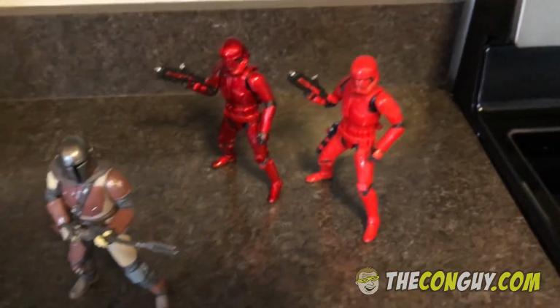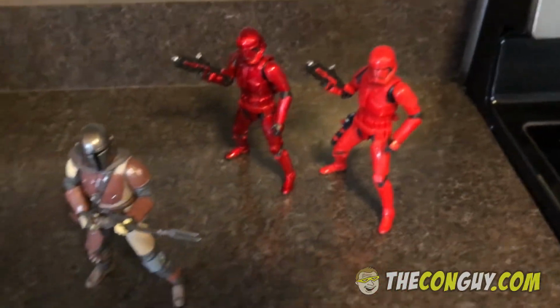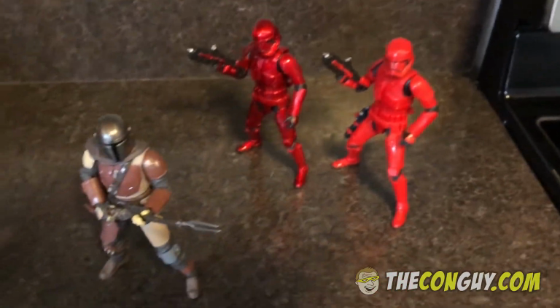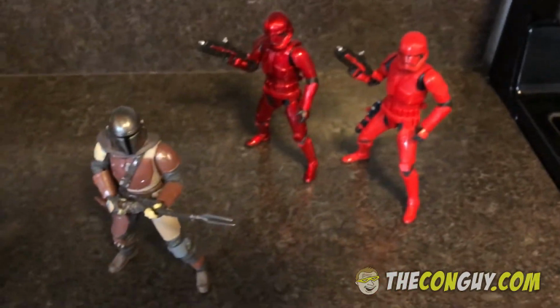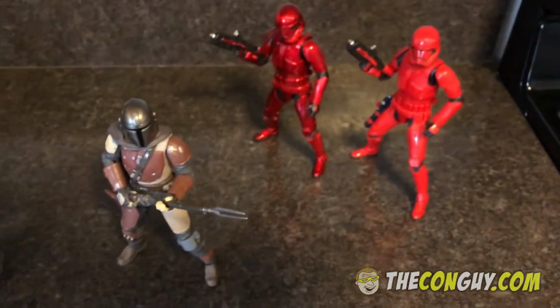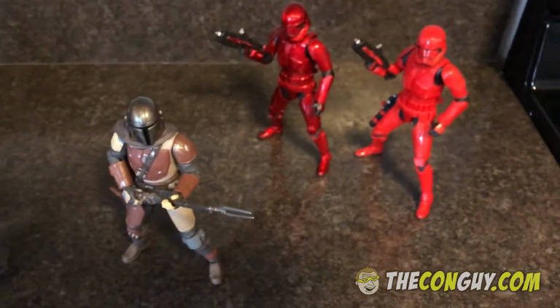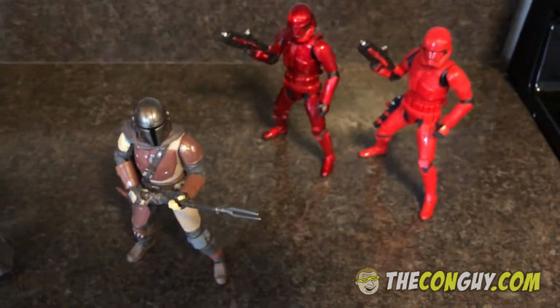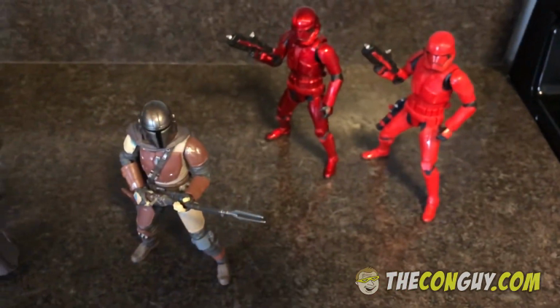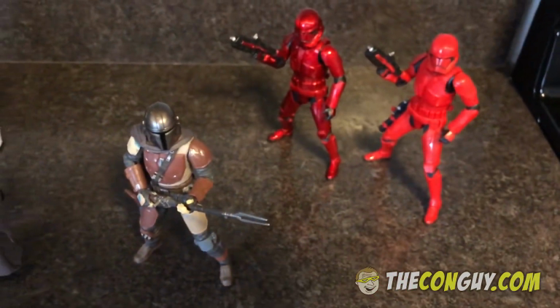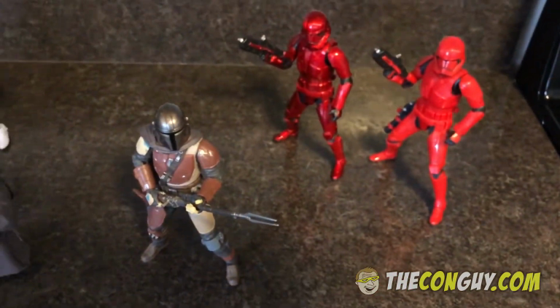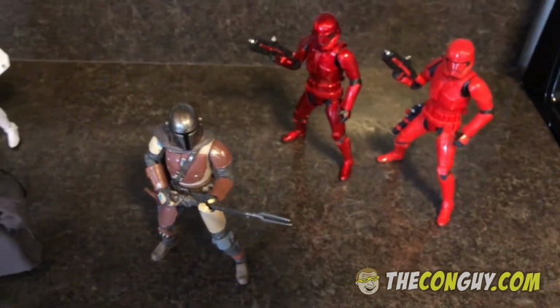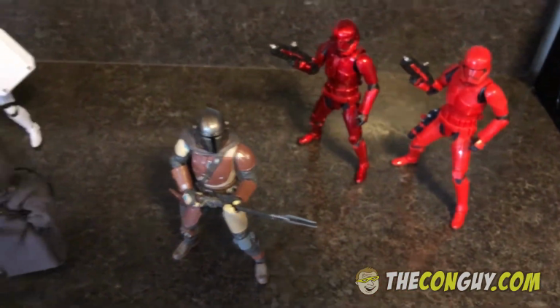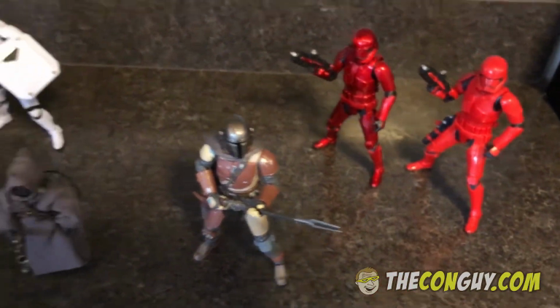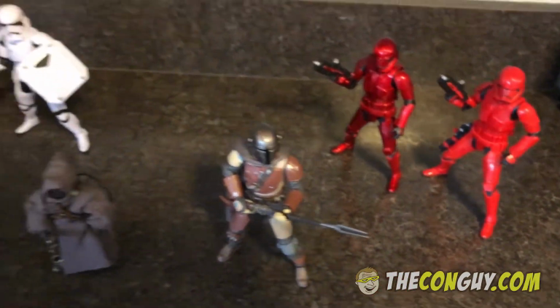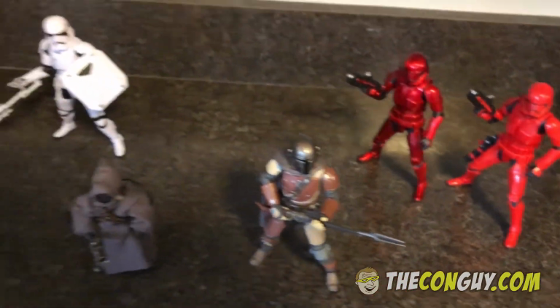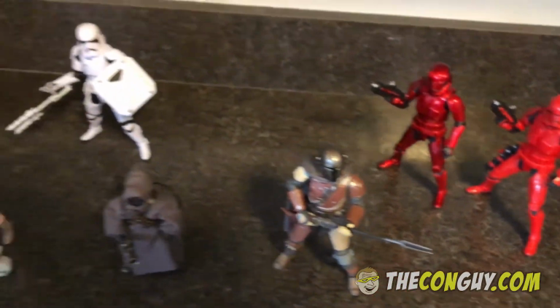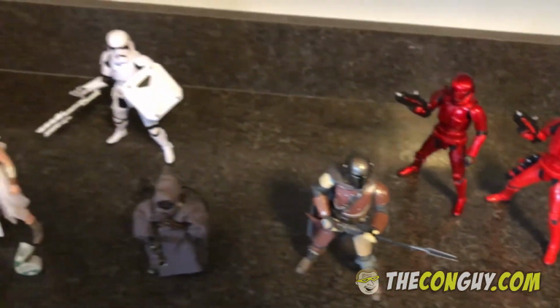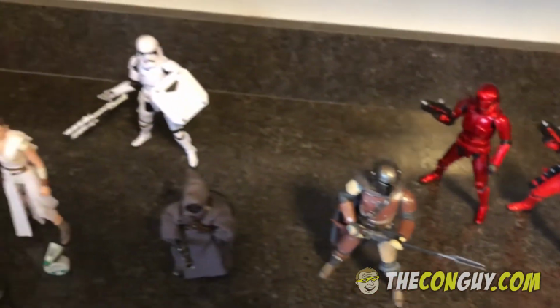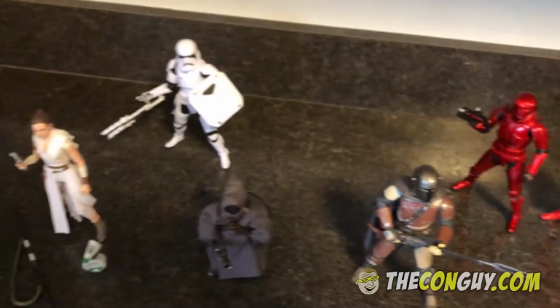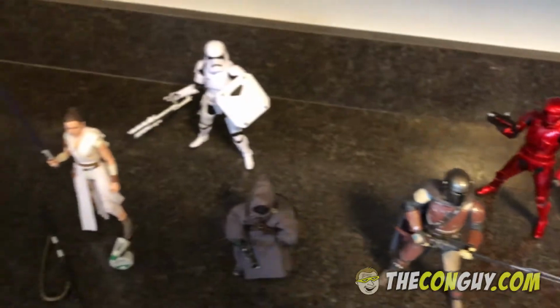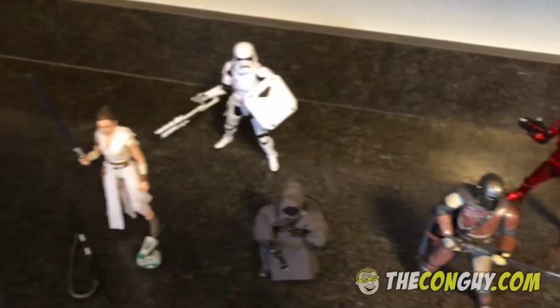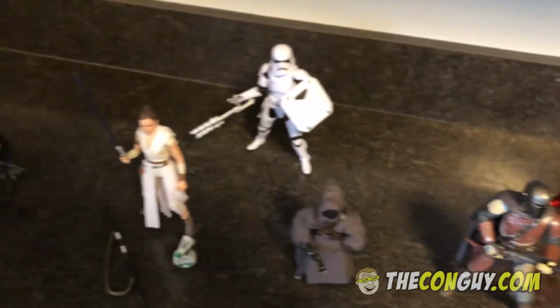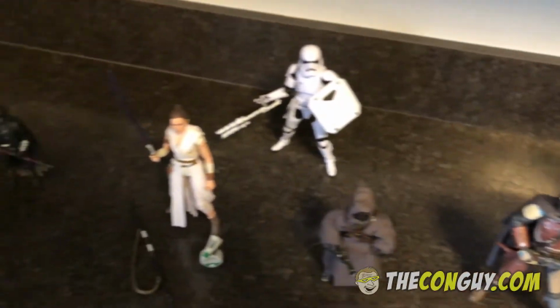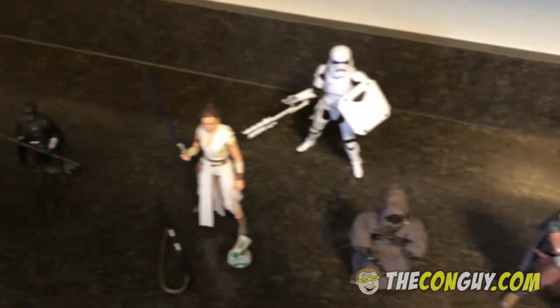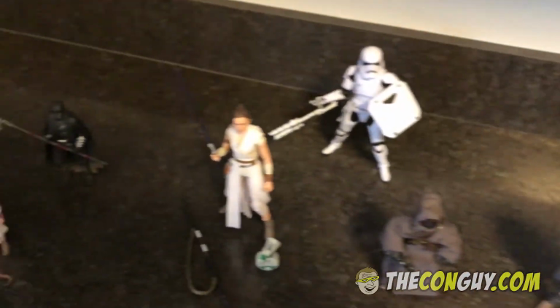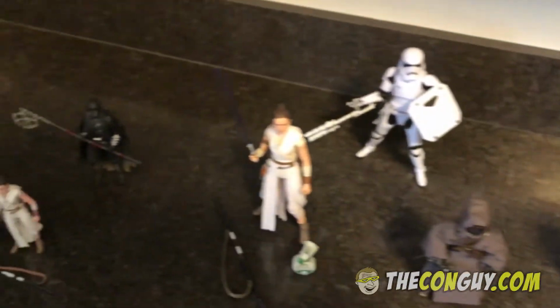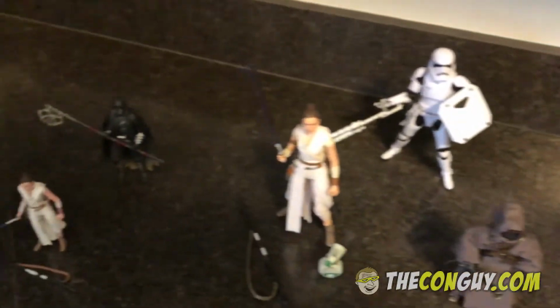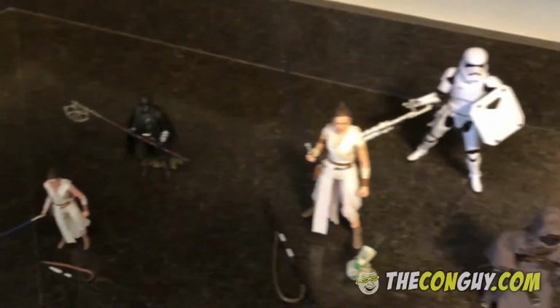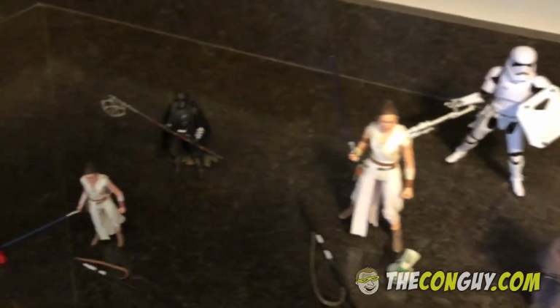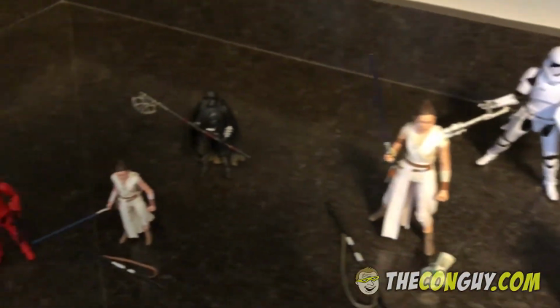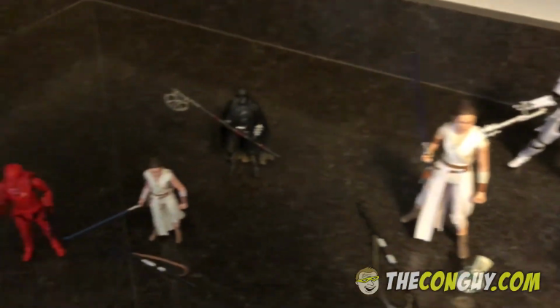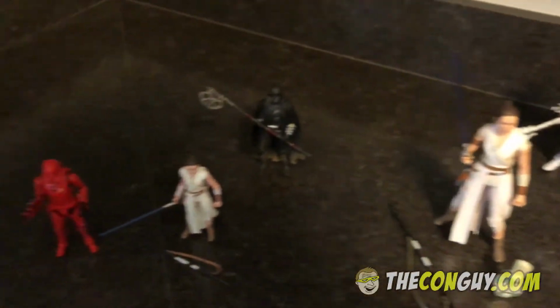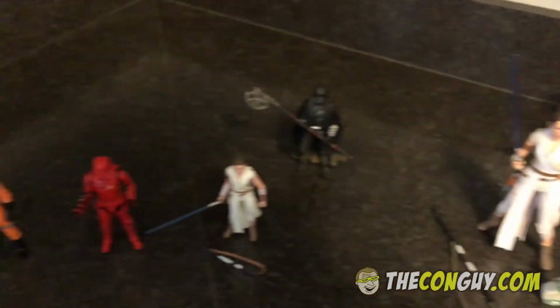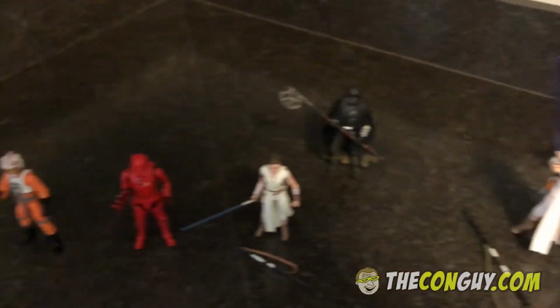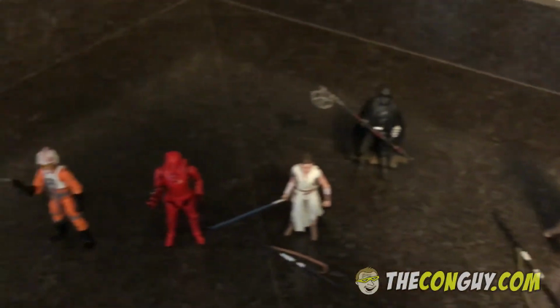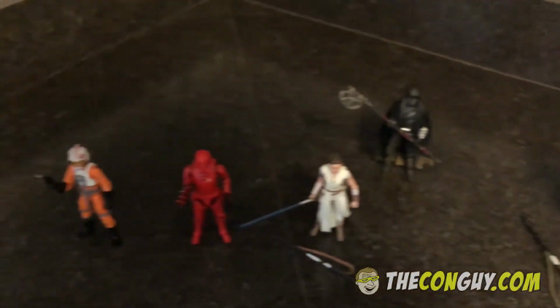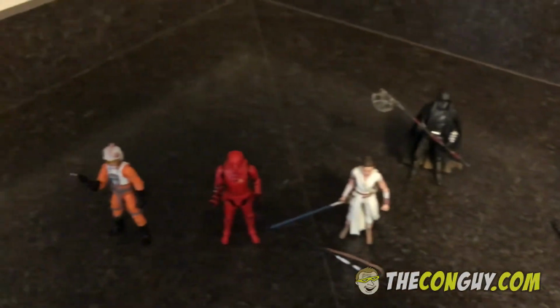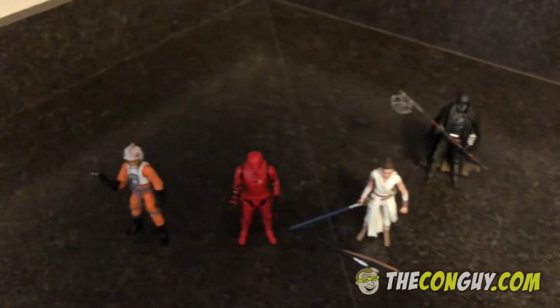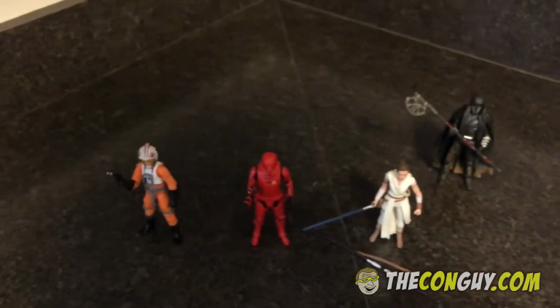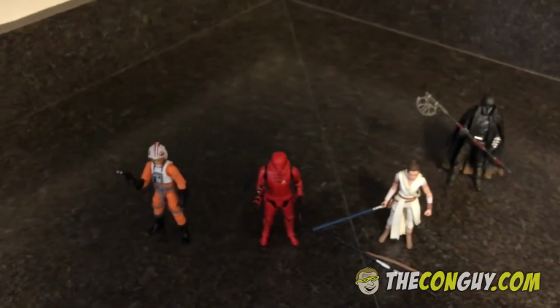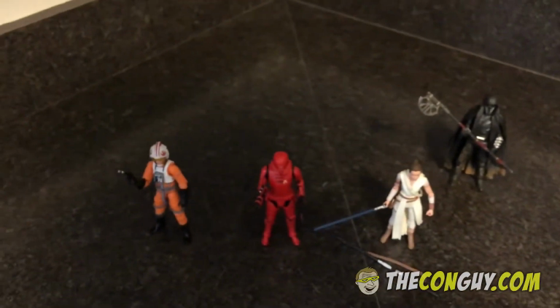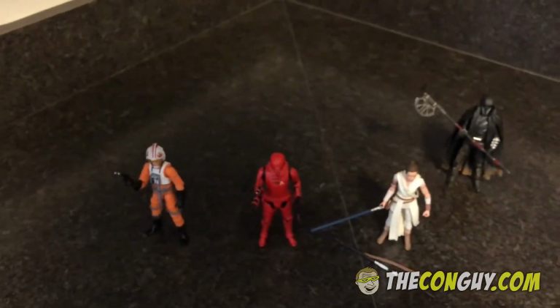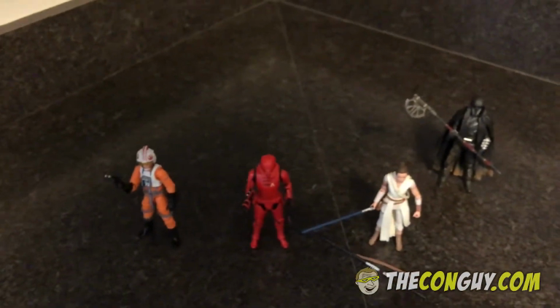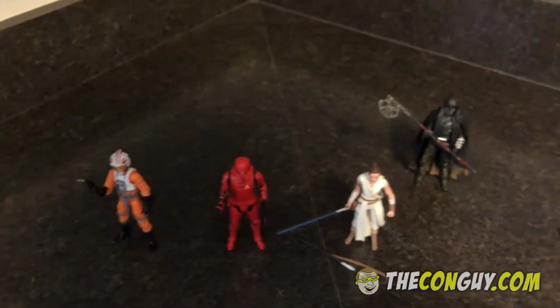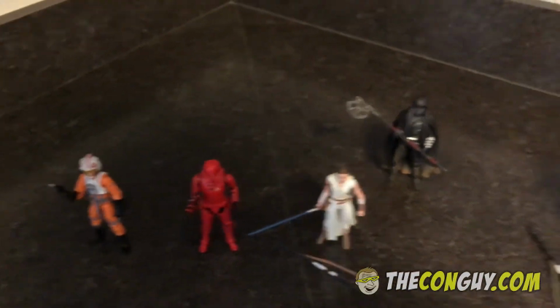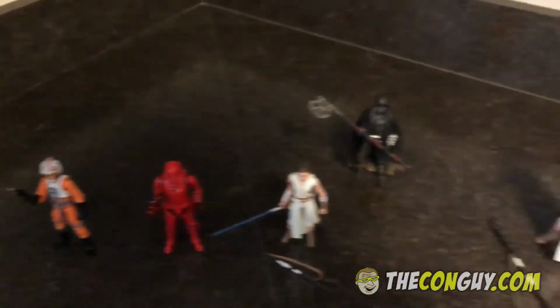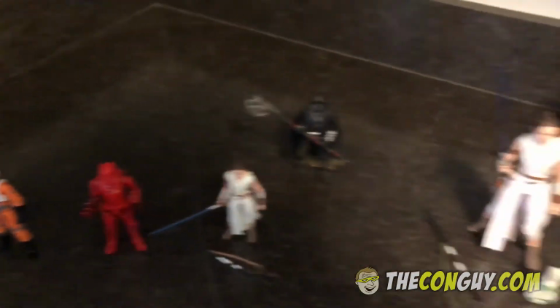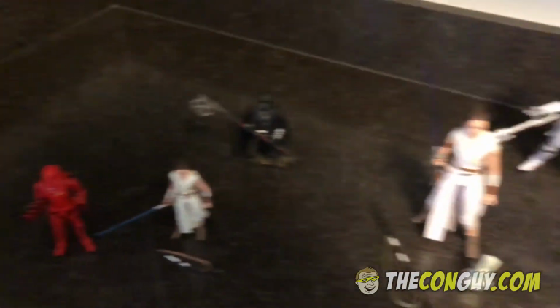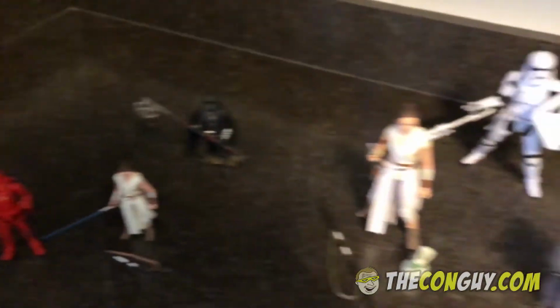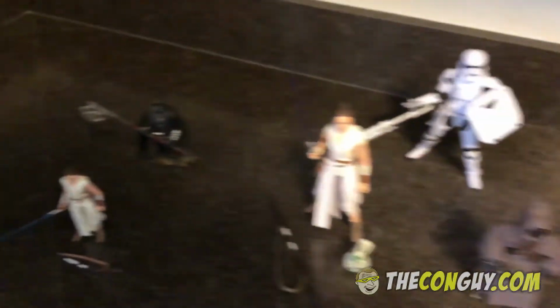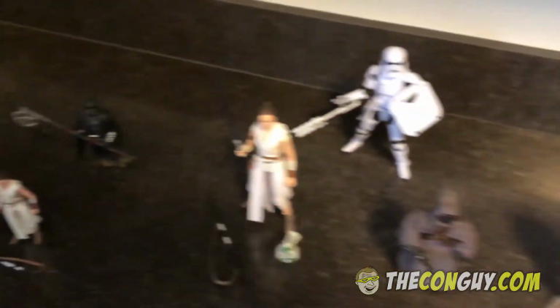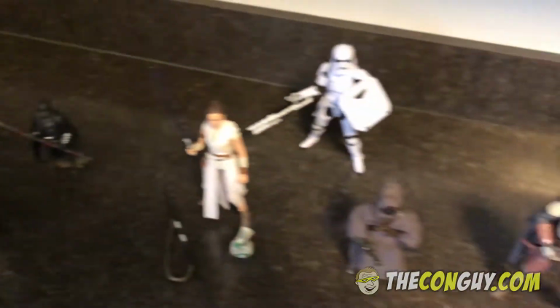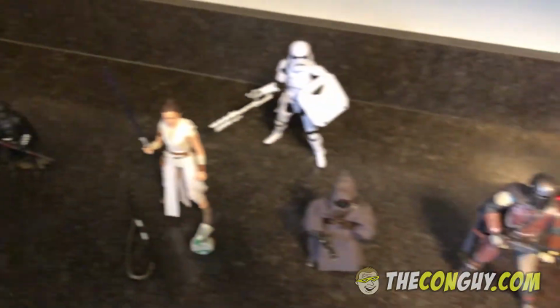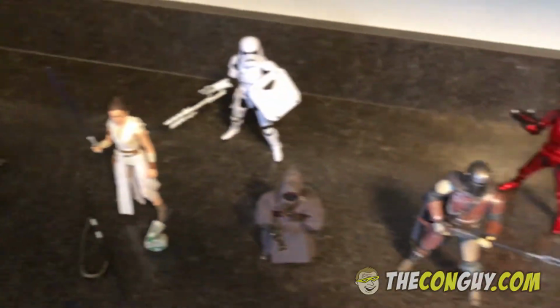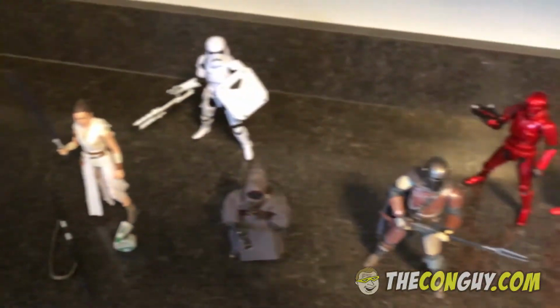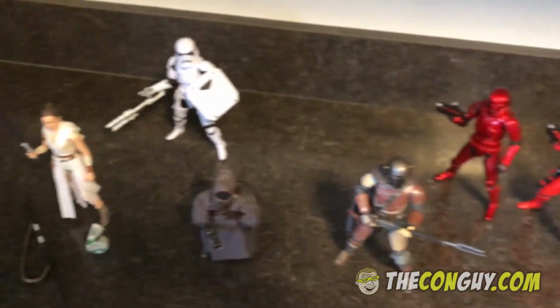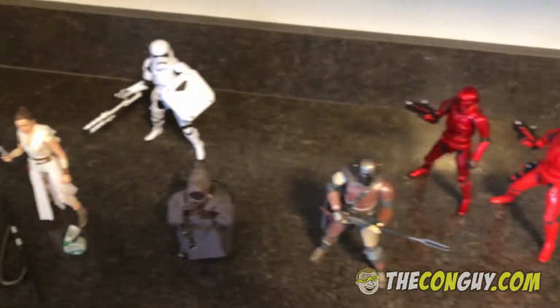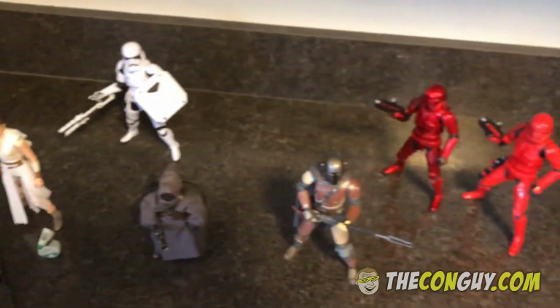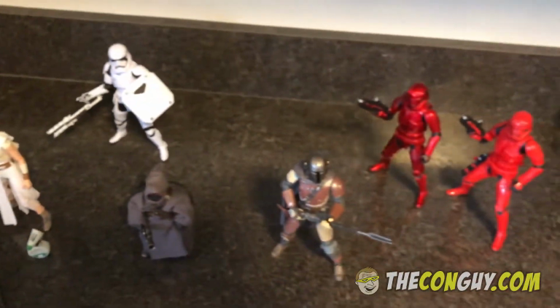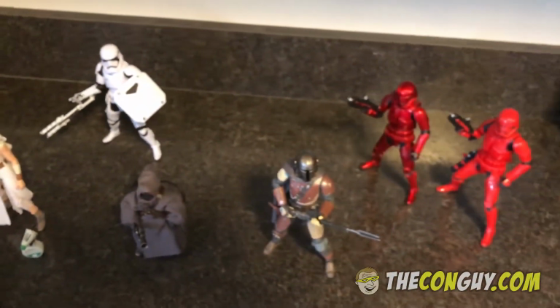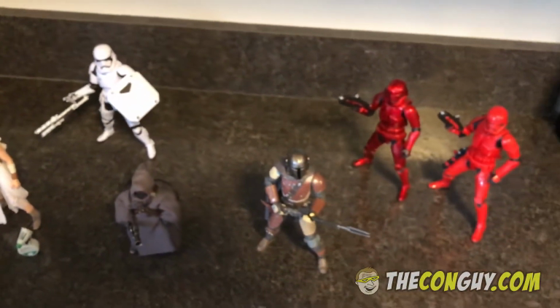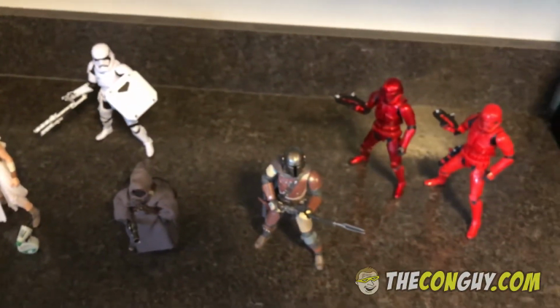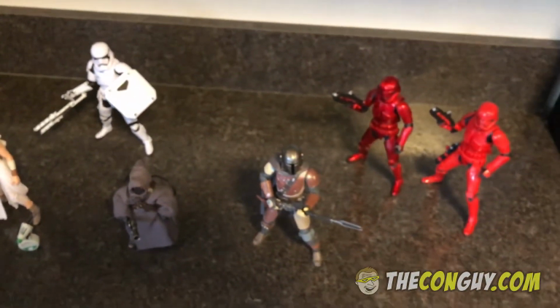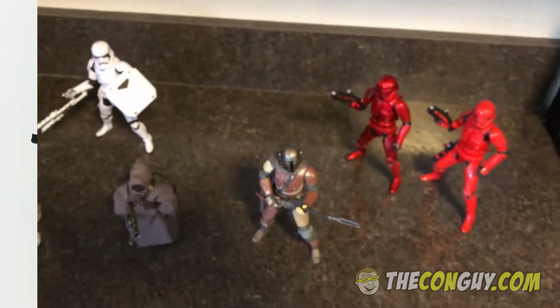Anyway, that's my haul from Triple Force Friday. Thanks for watching — catch you guys later.